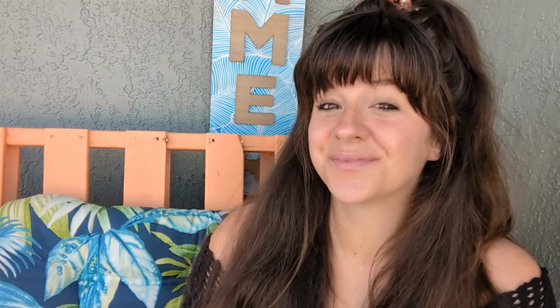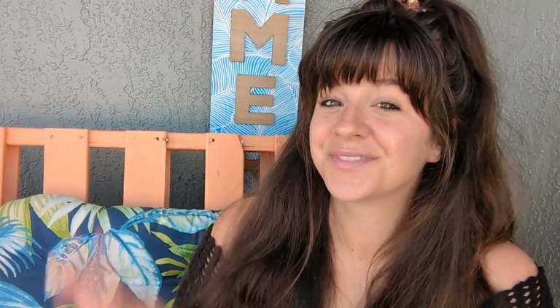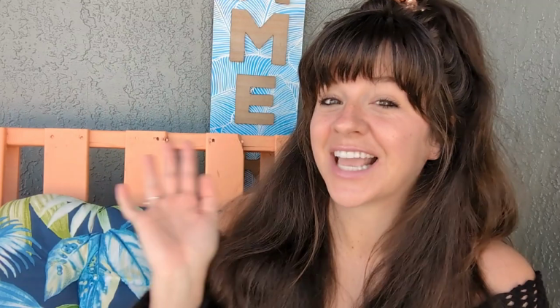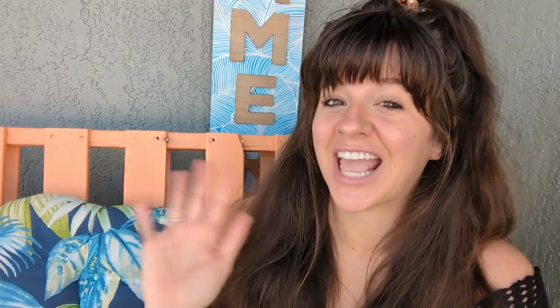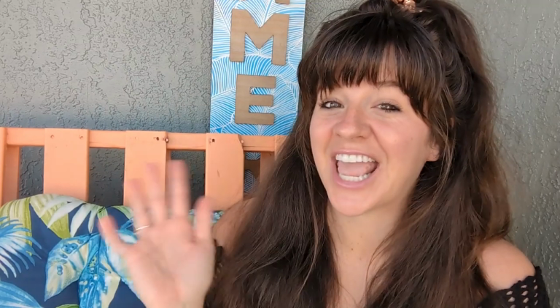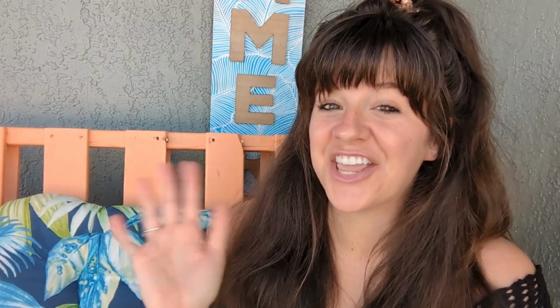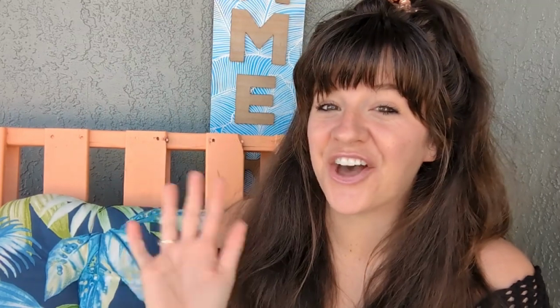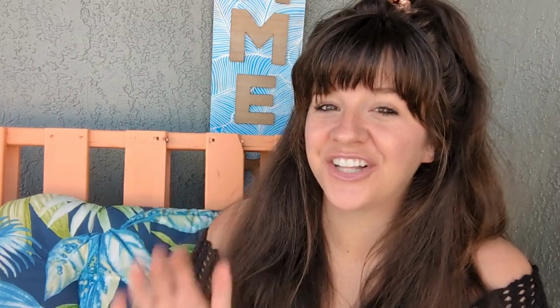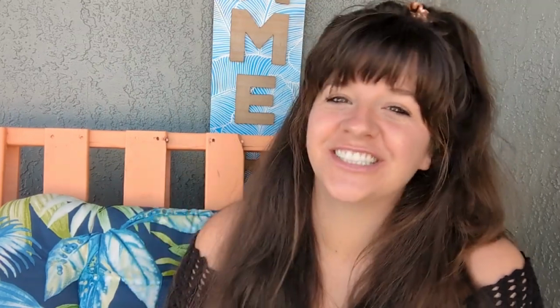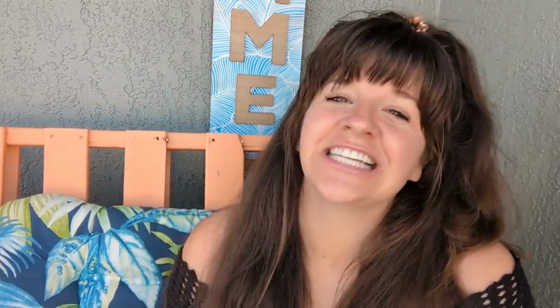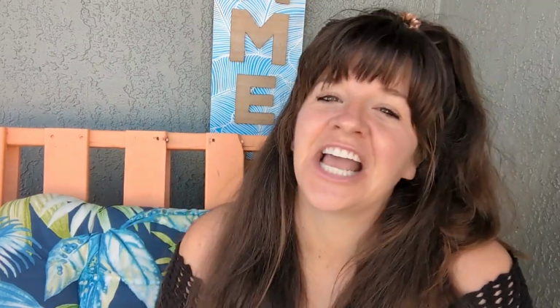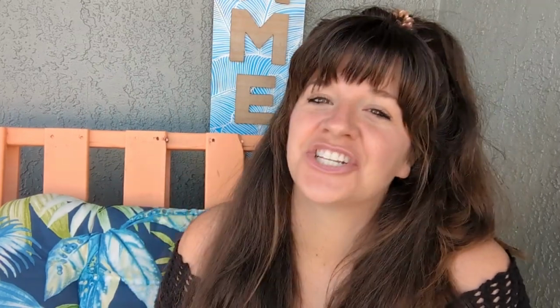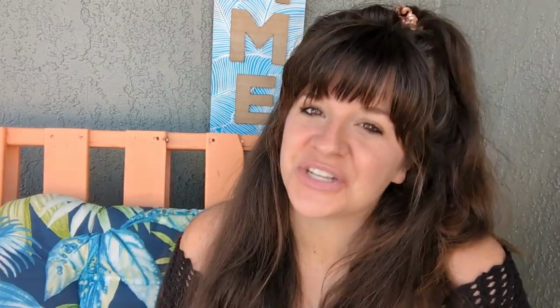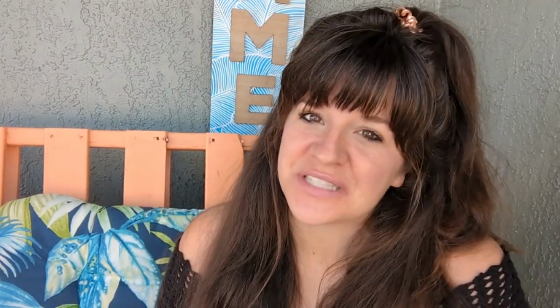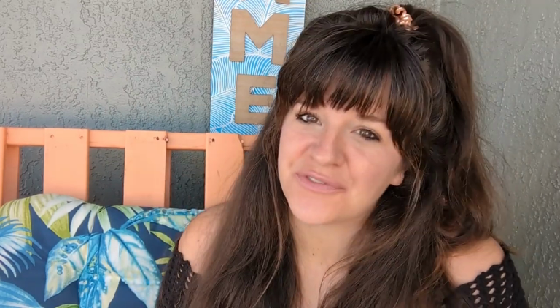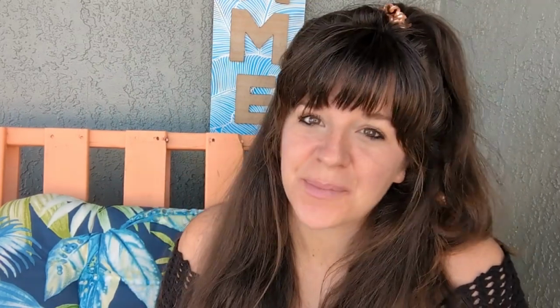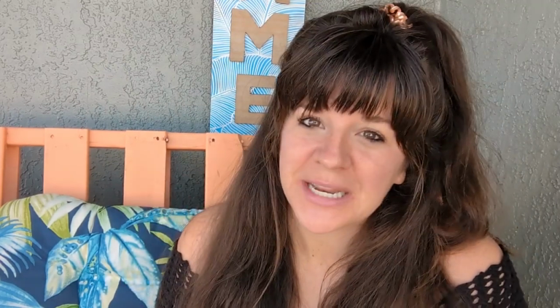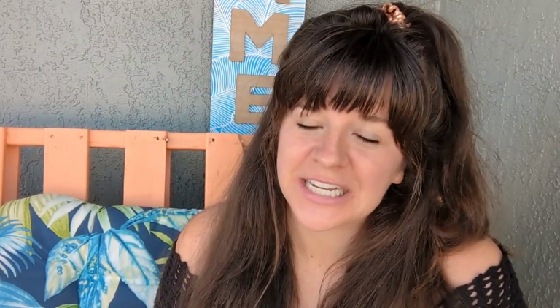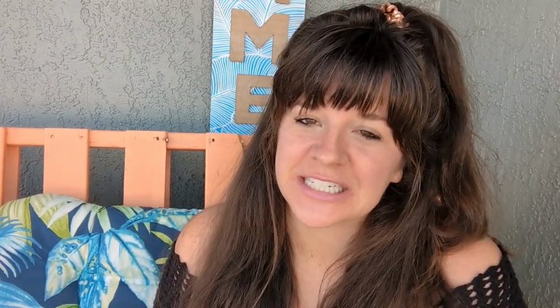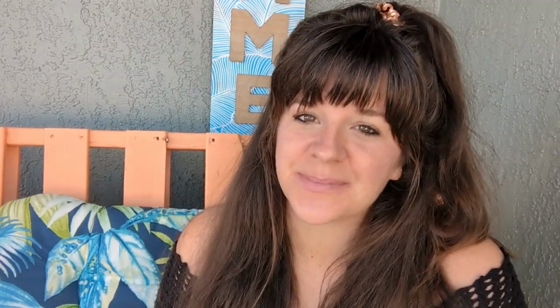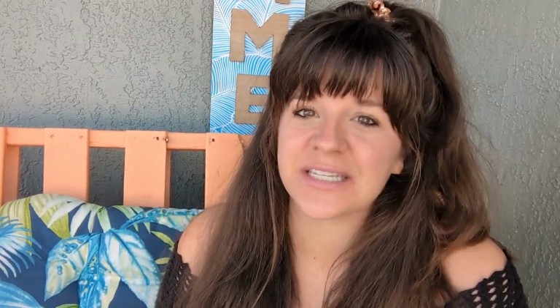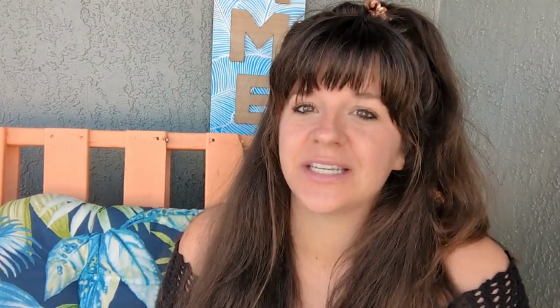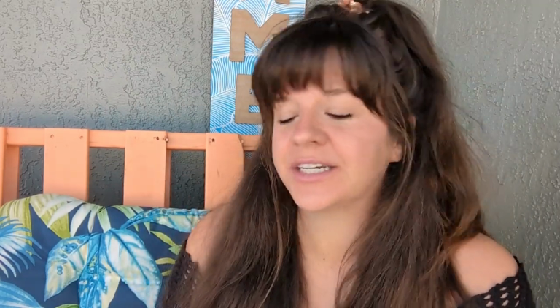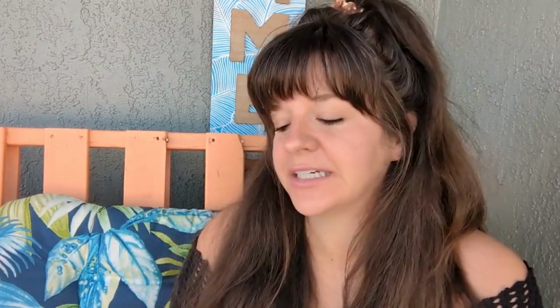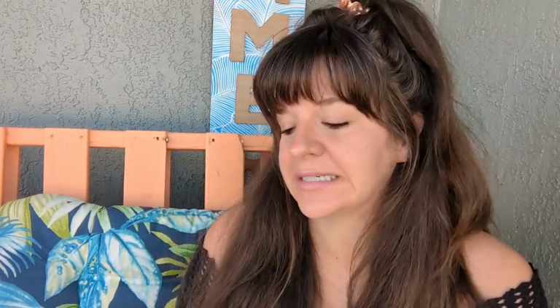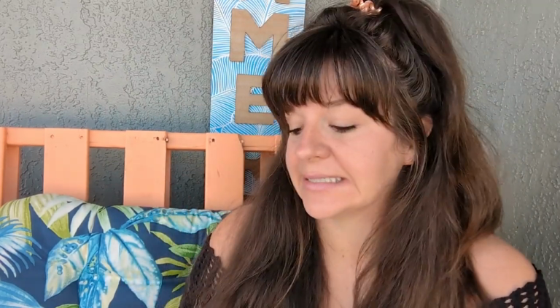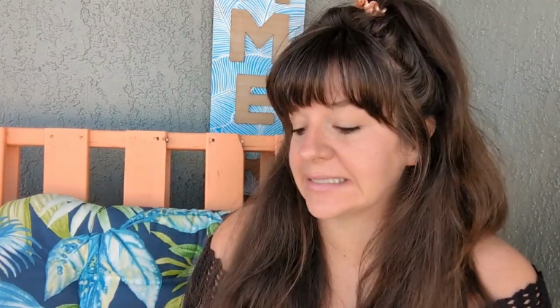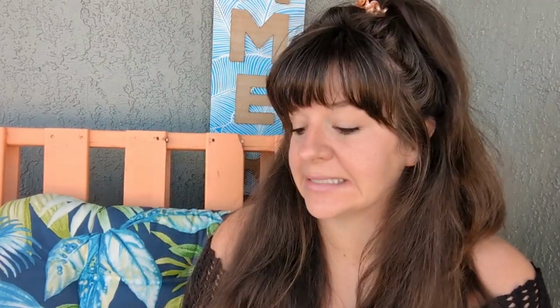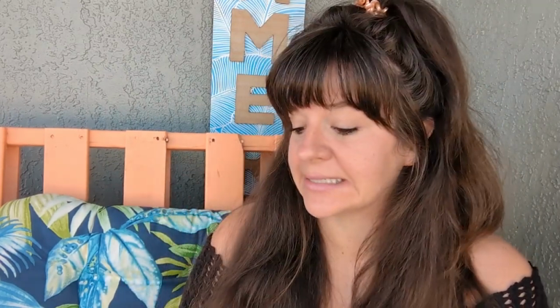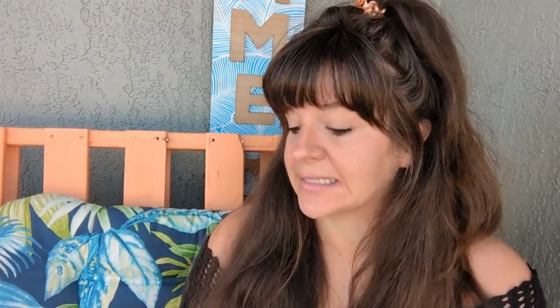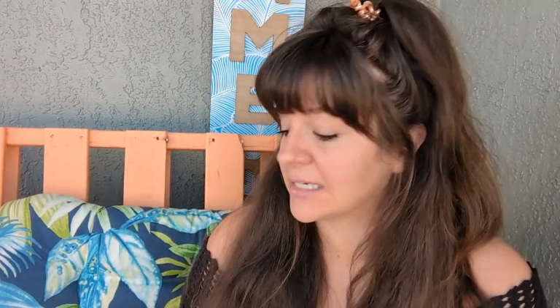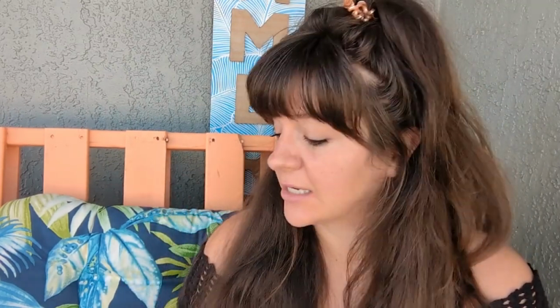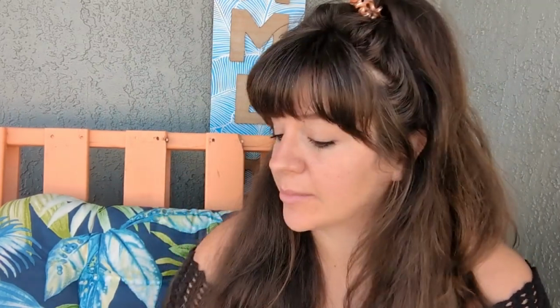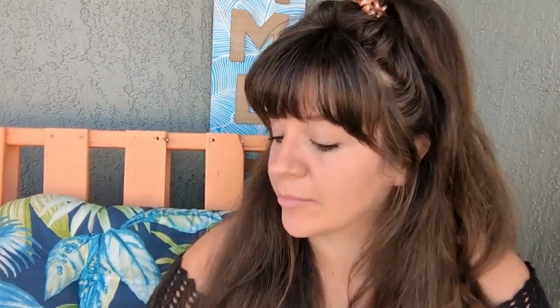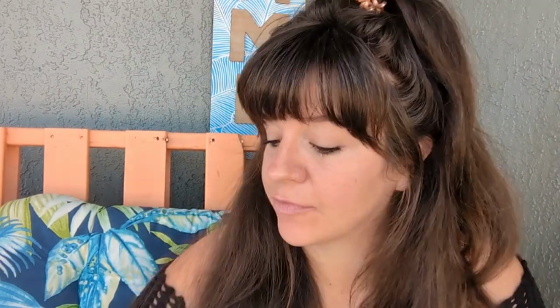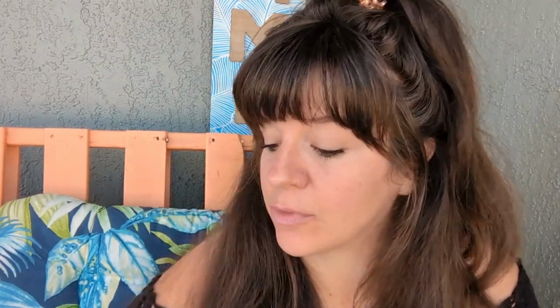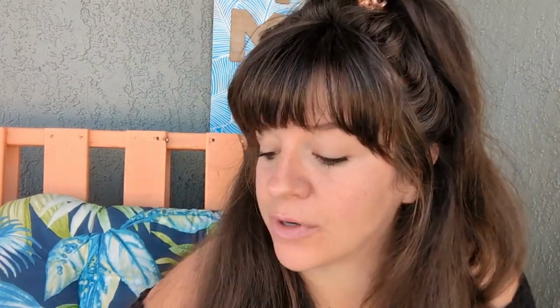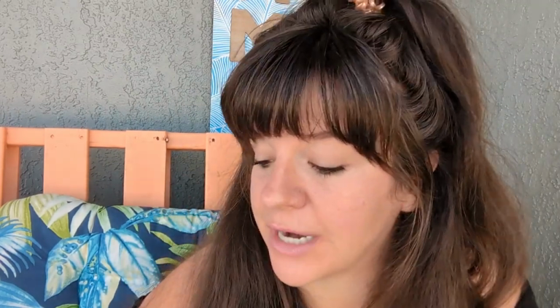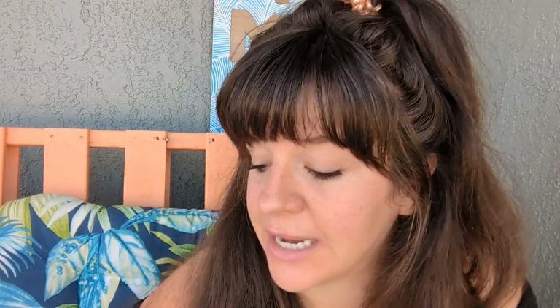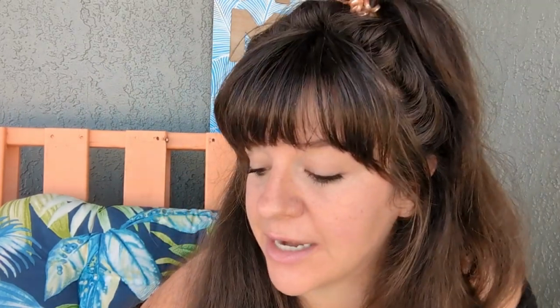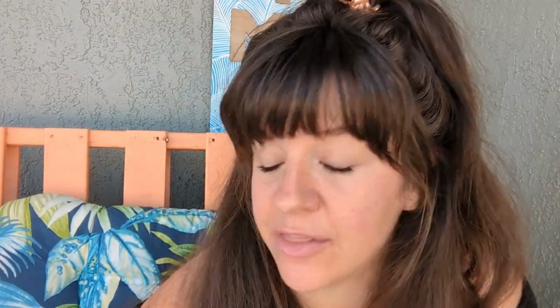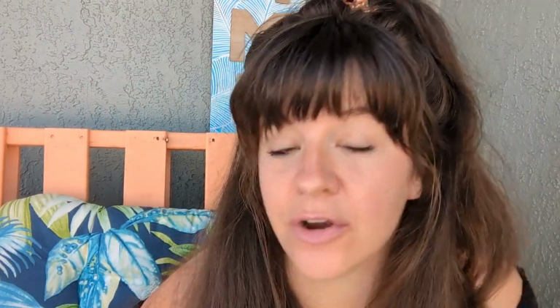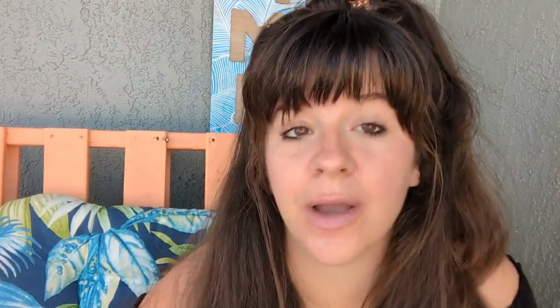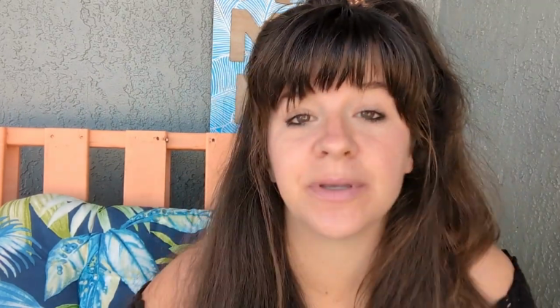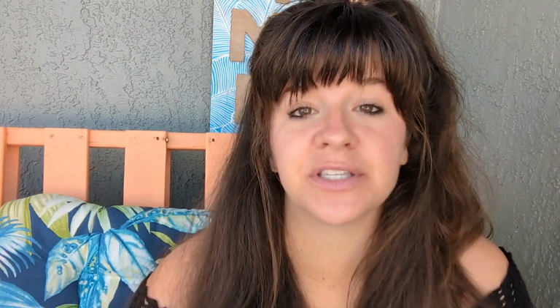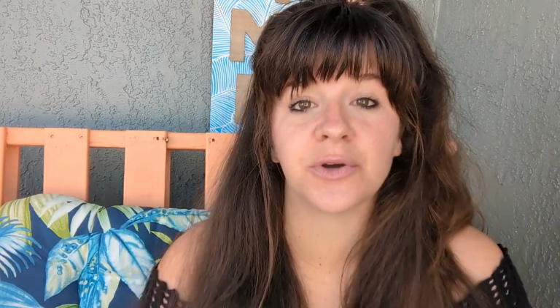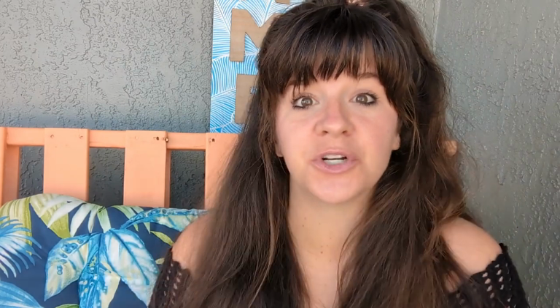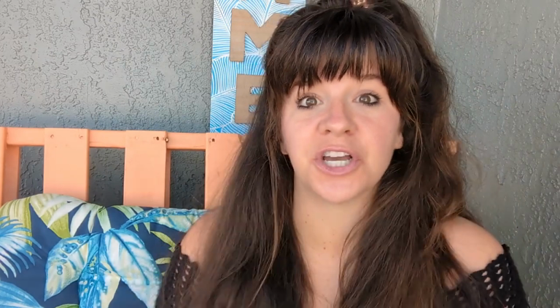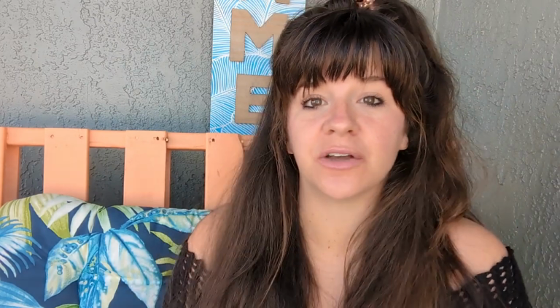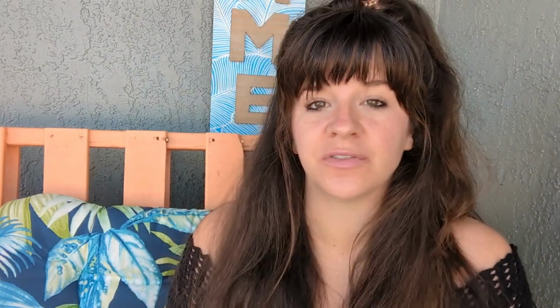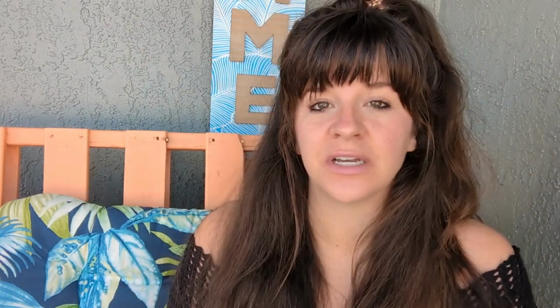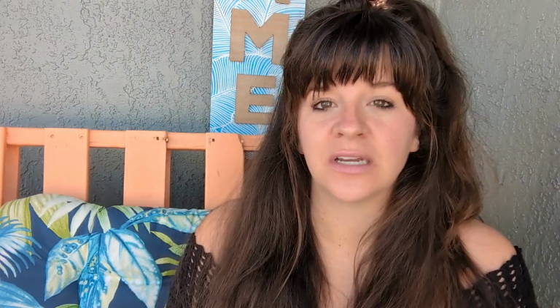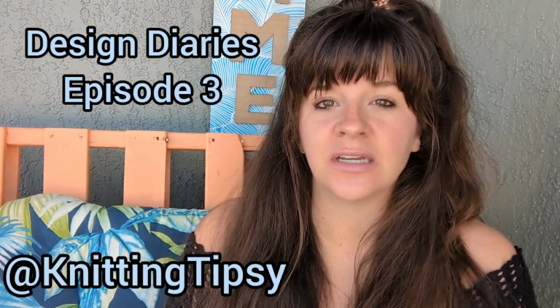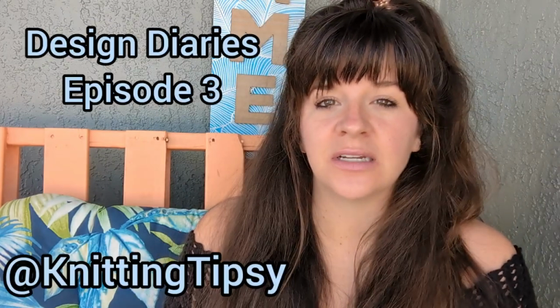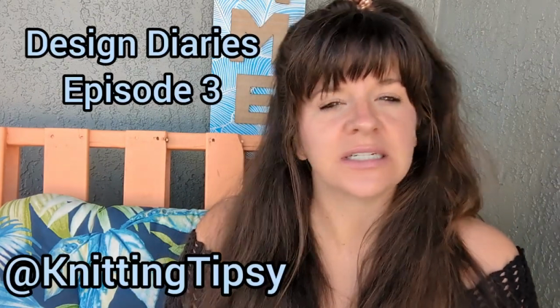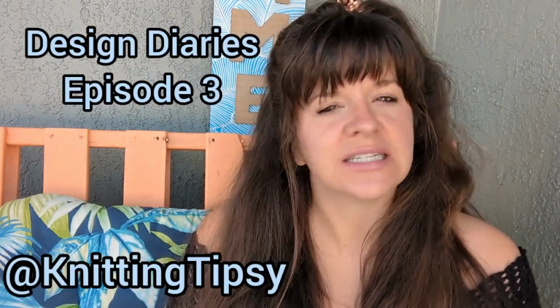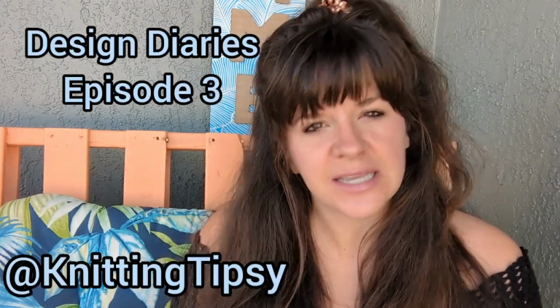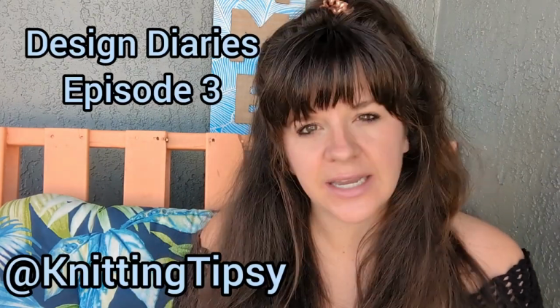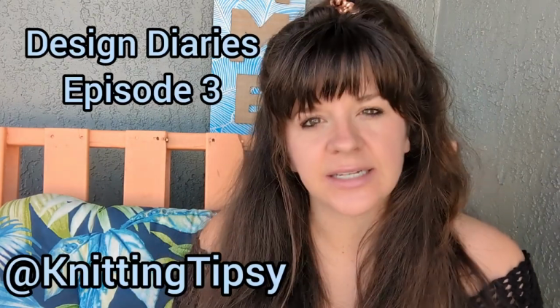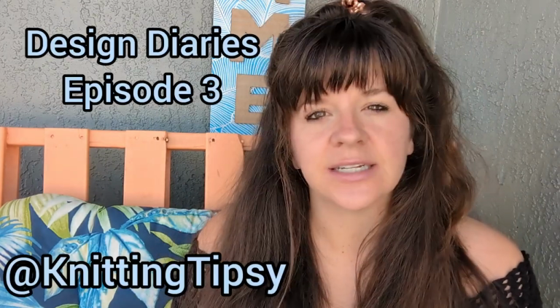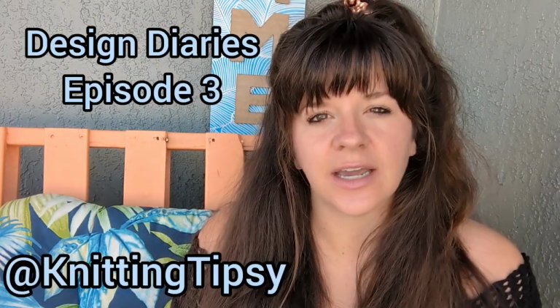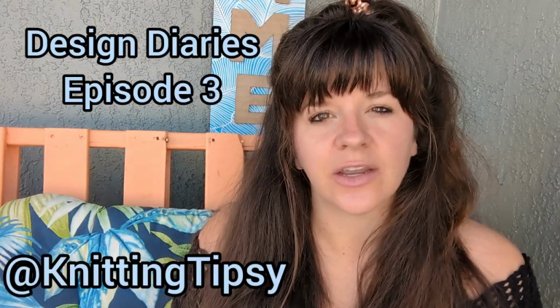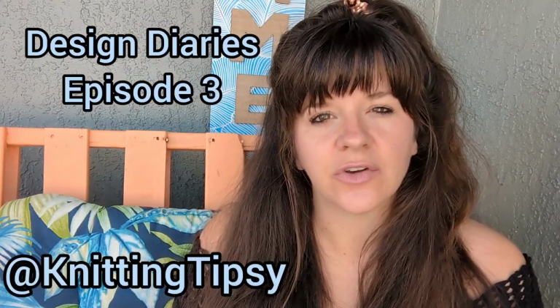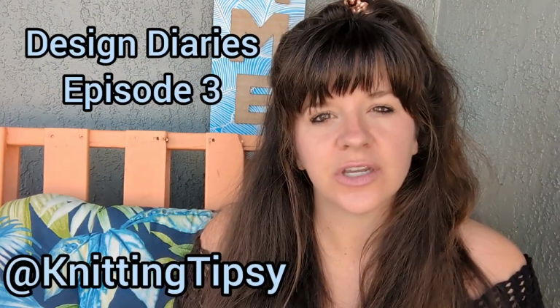Hey y'all, Chelsea from Knitting Tipsy here and it is time for another episode of Design Diaries.